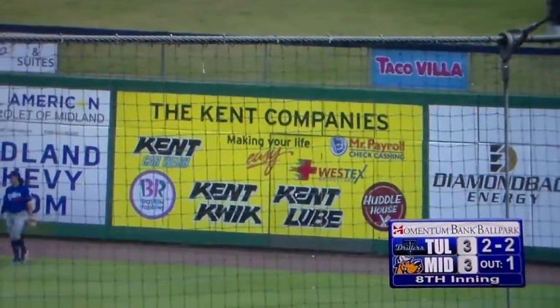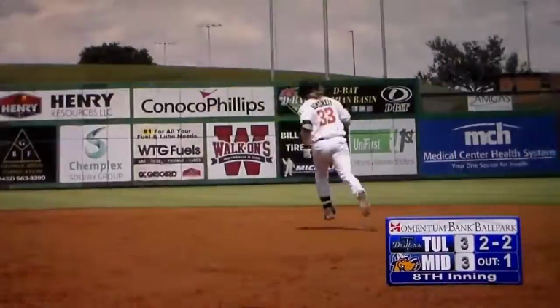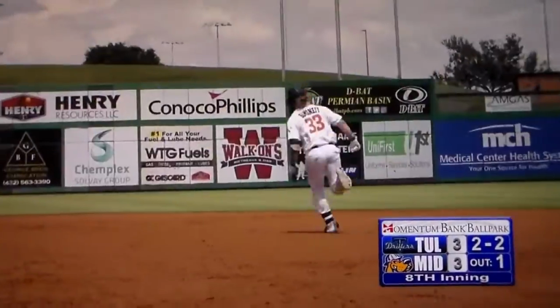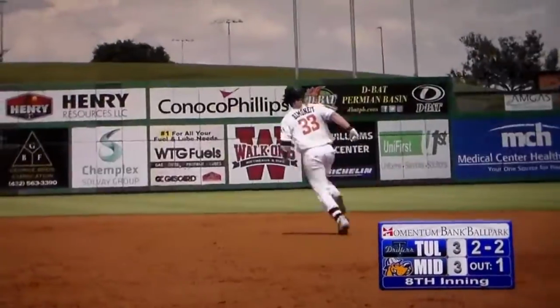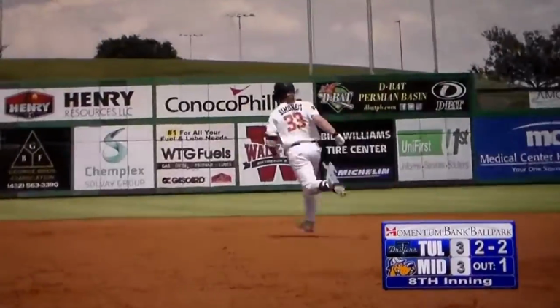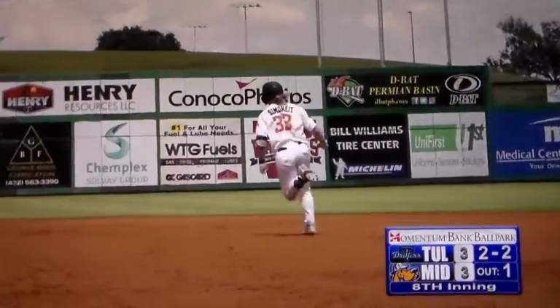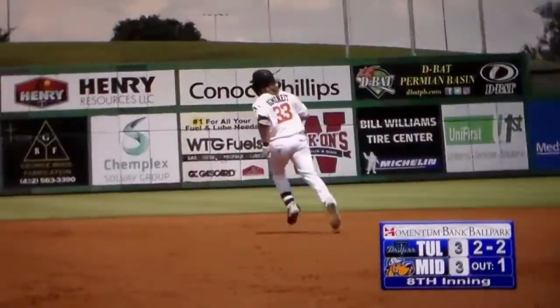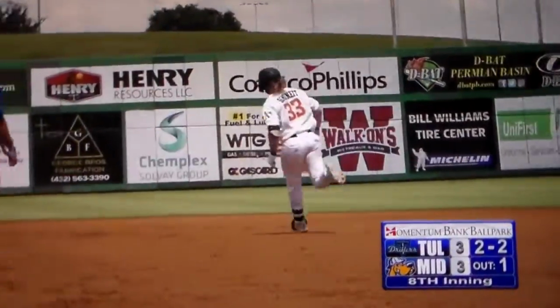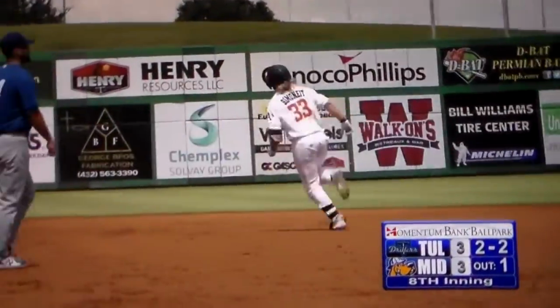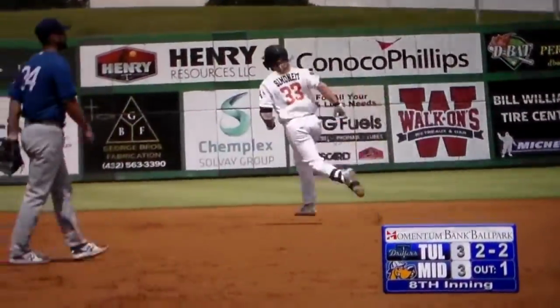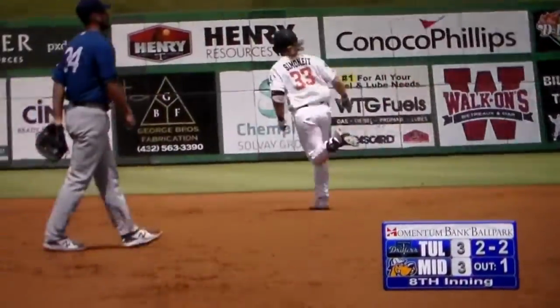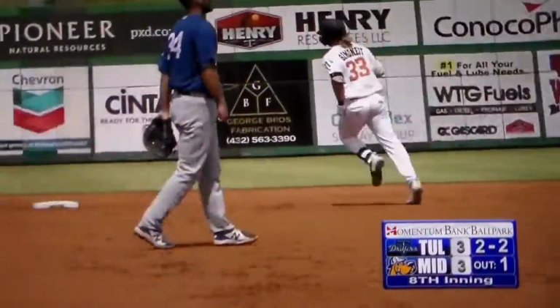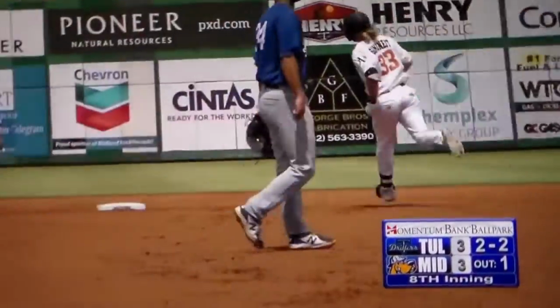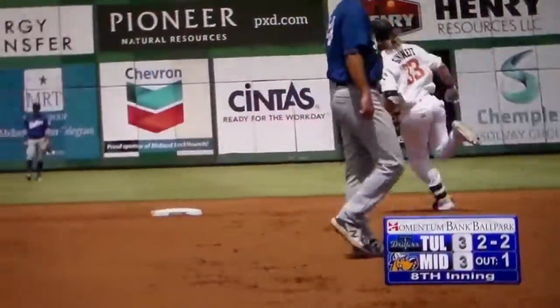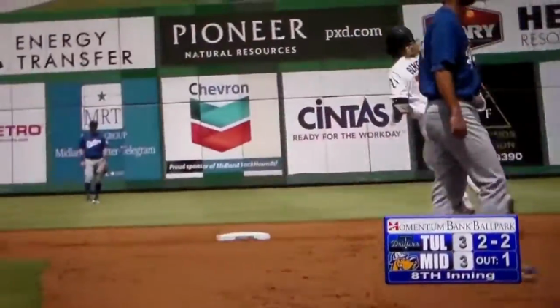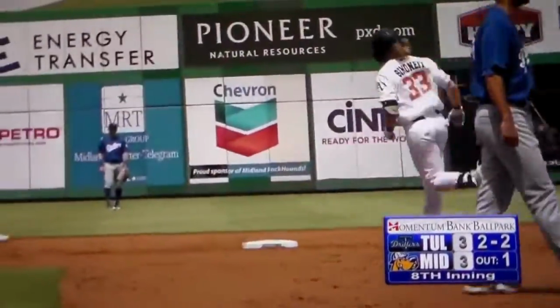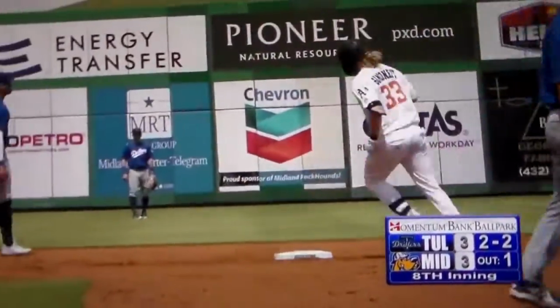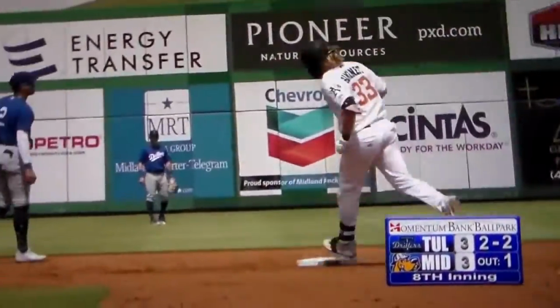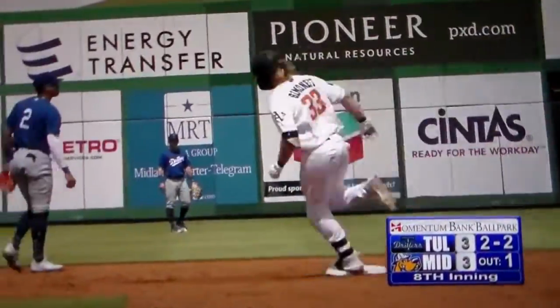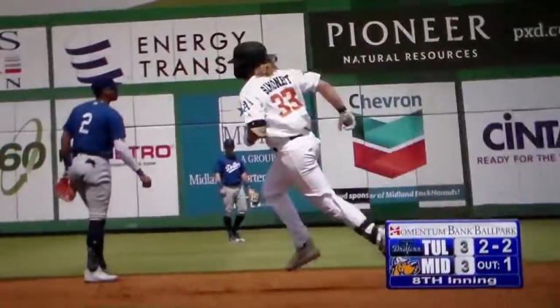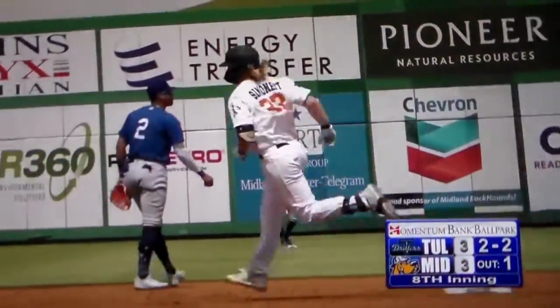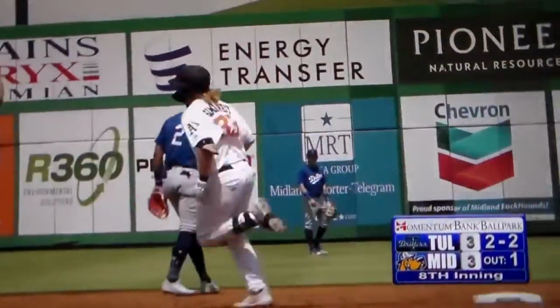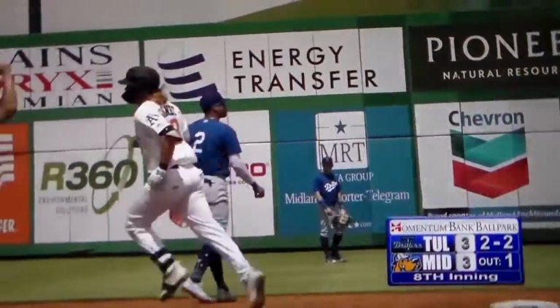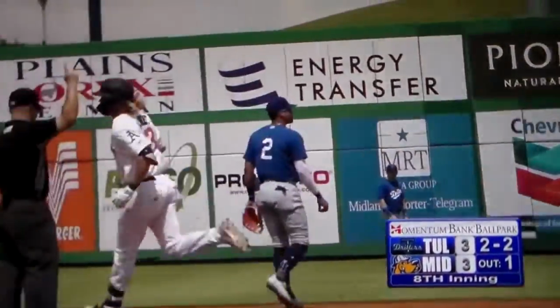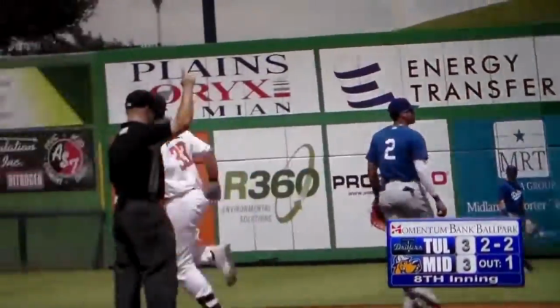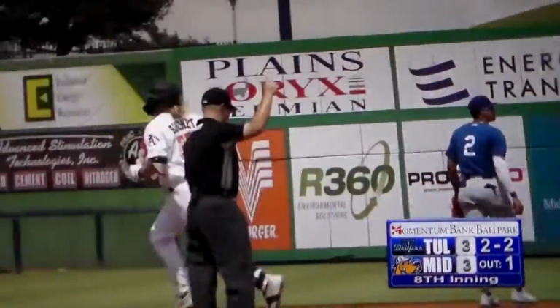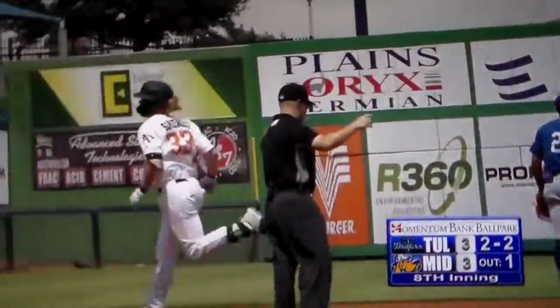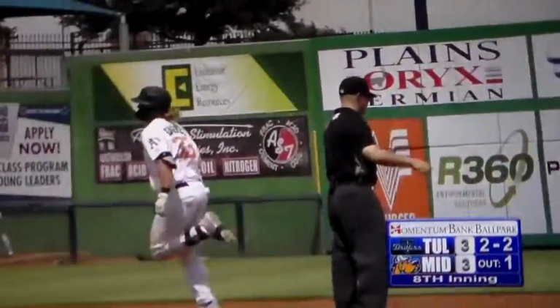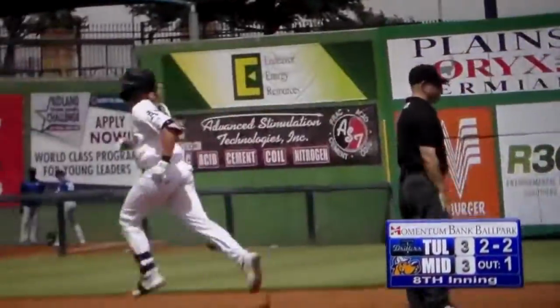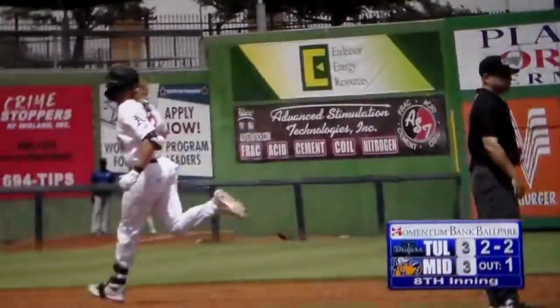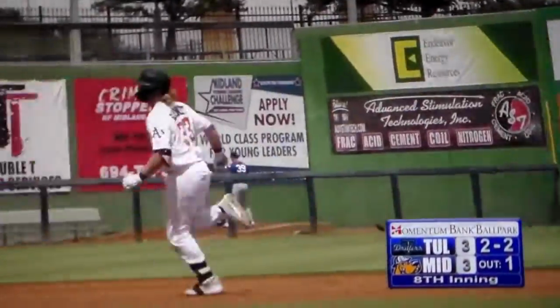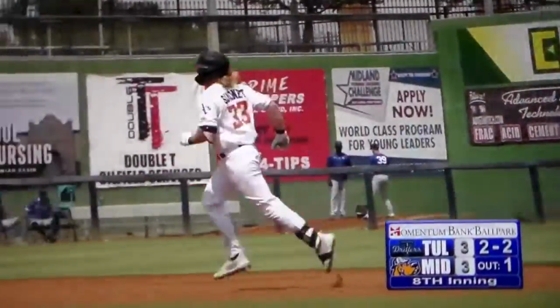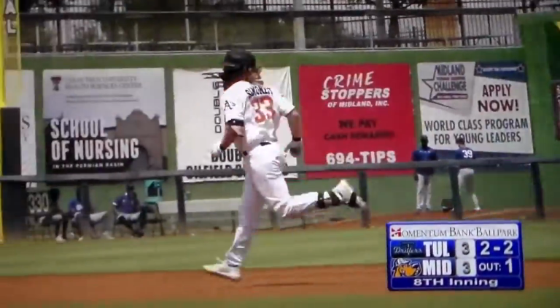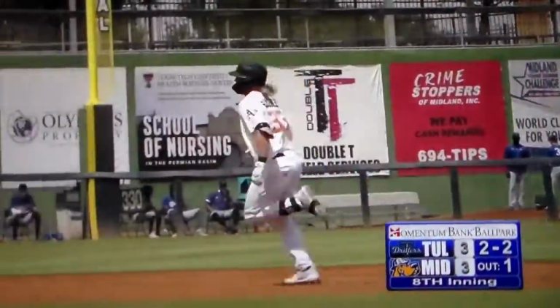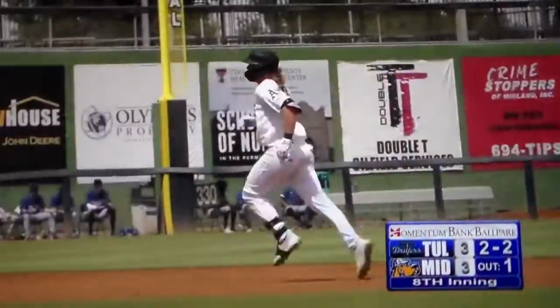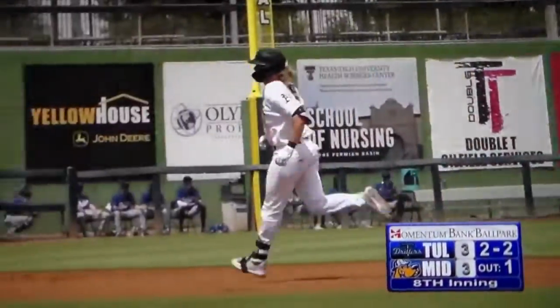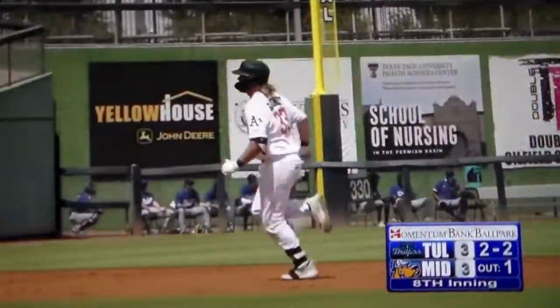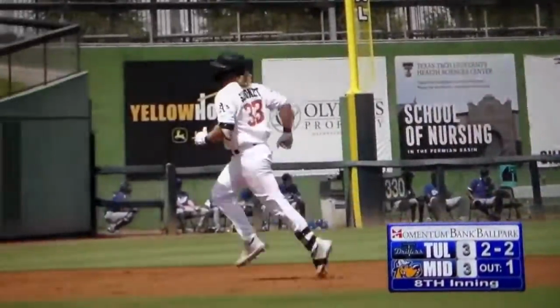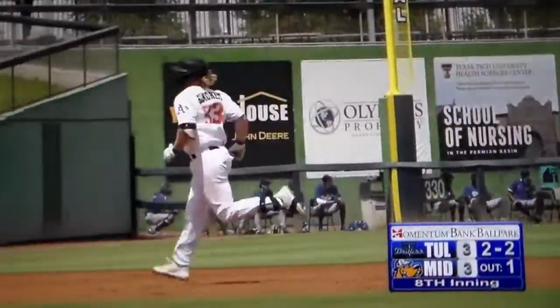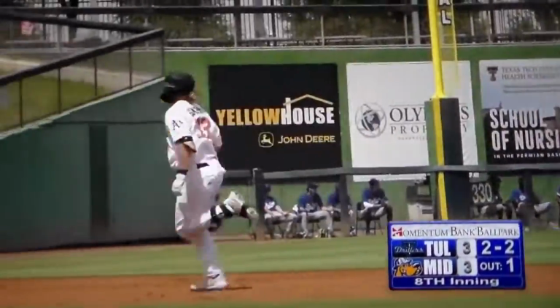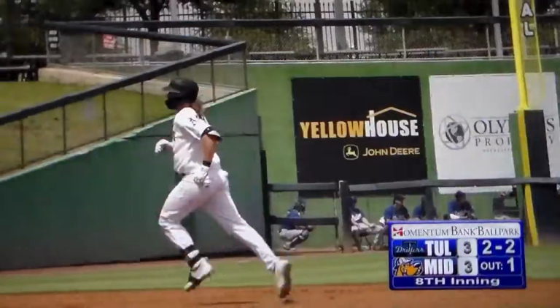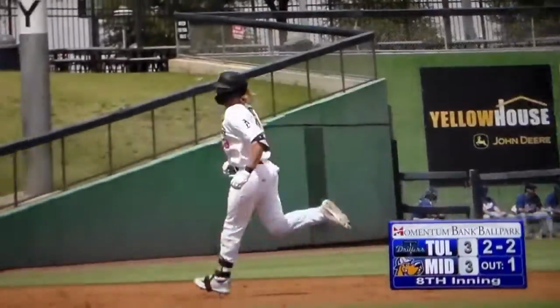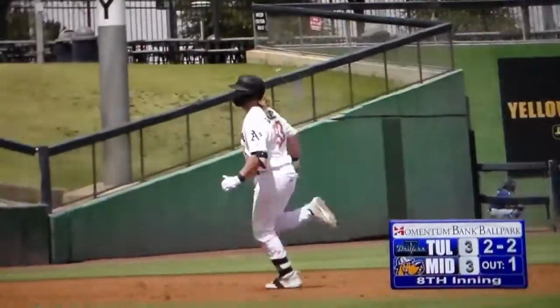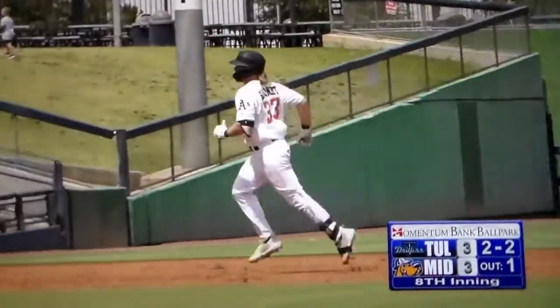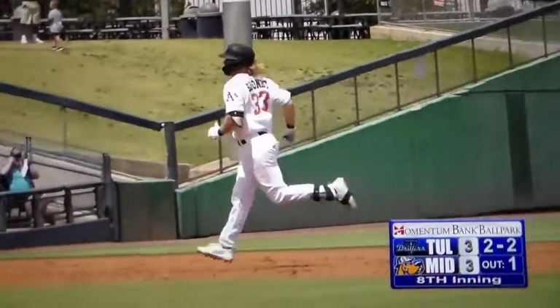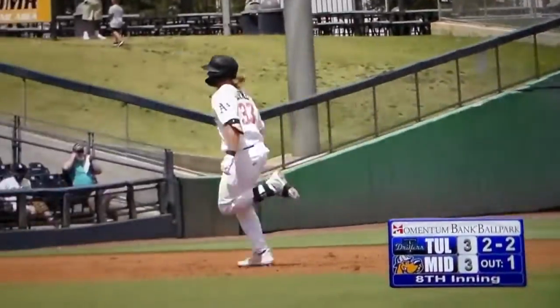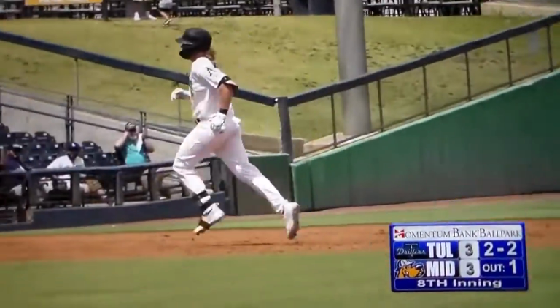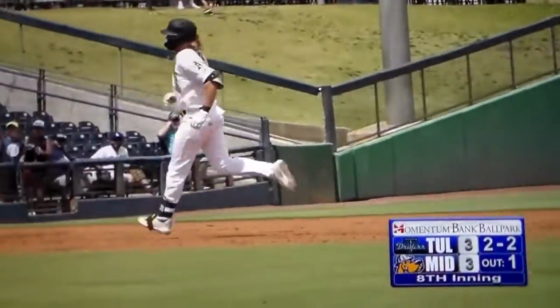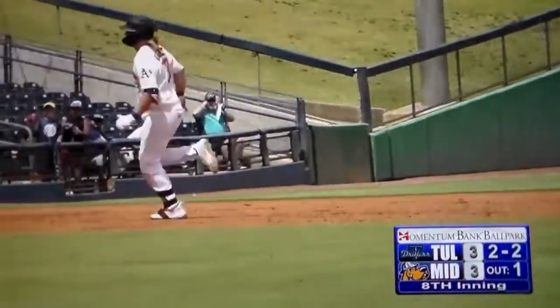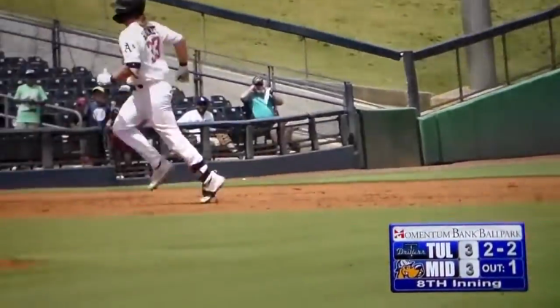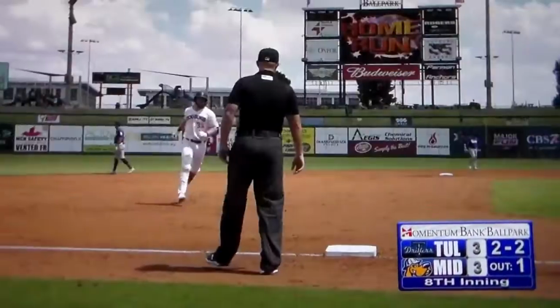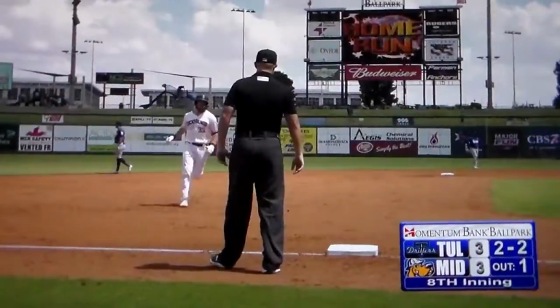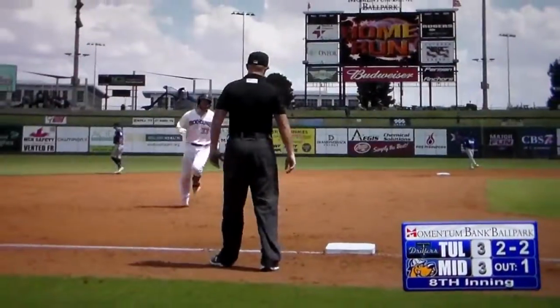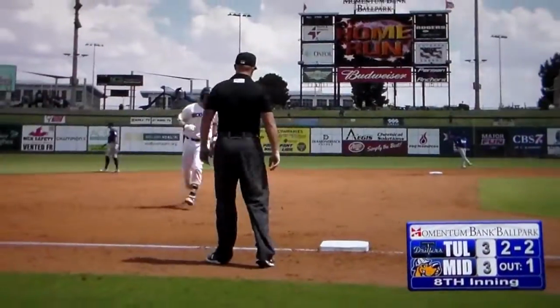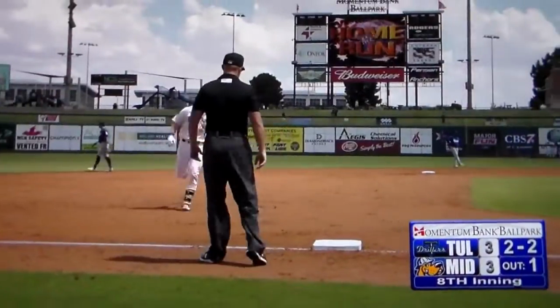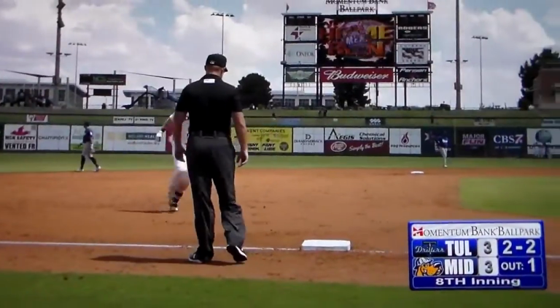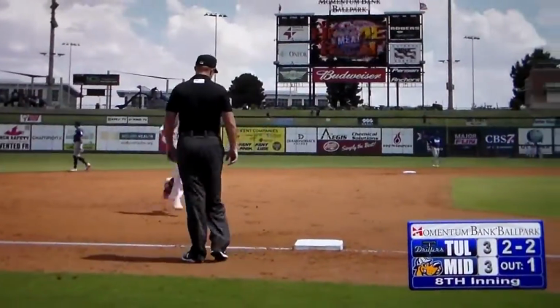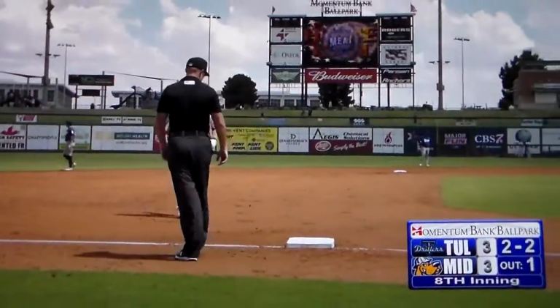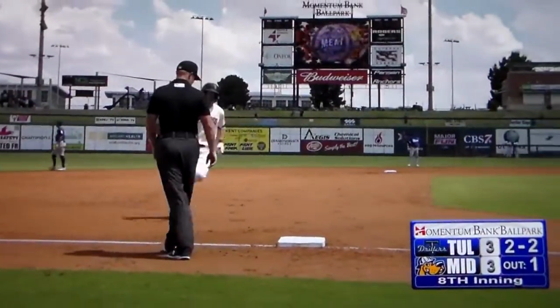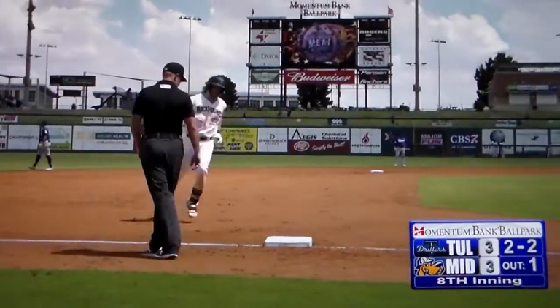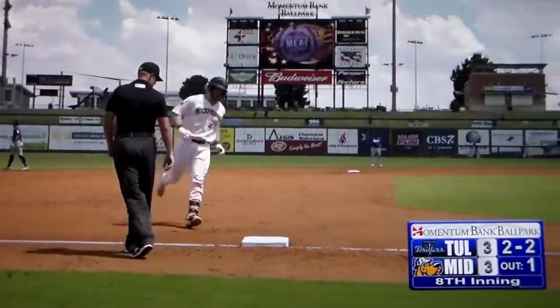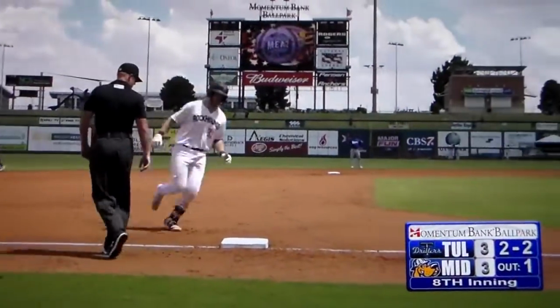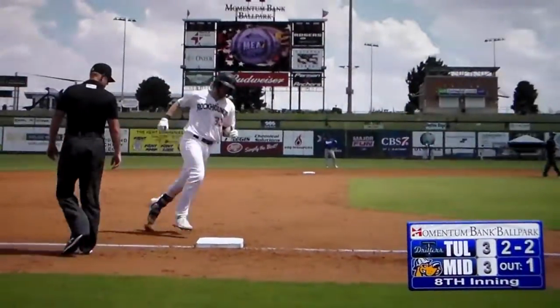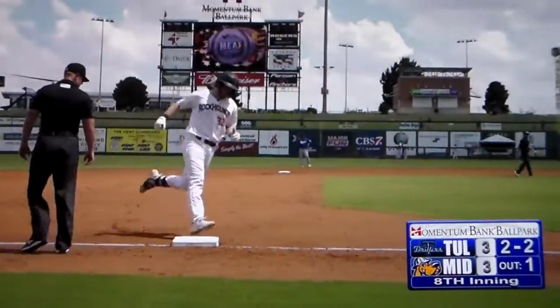That ball got out — it got over the railing. A deep right field, two-run sidewalk souvenir. Rockhound's hit the lead on William Simonite's third of the year.